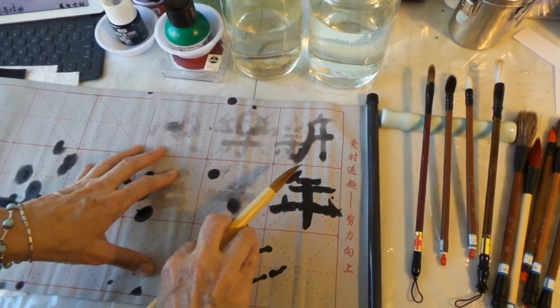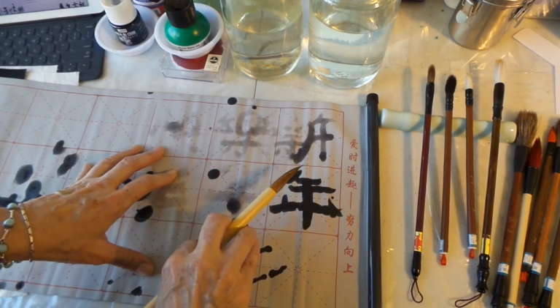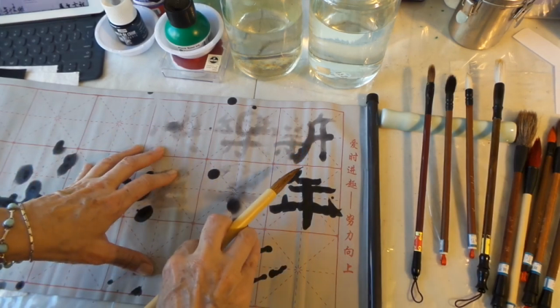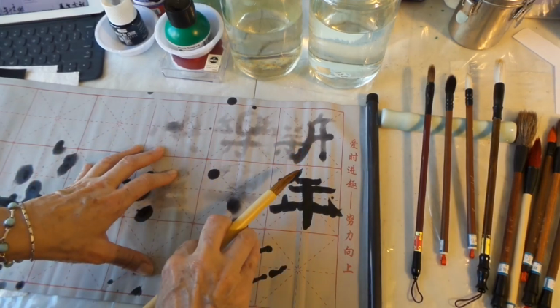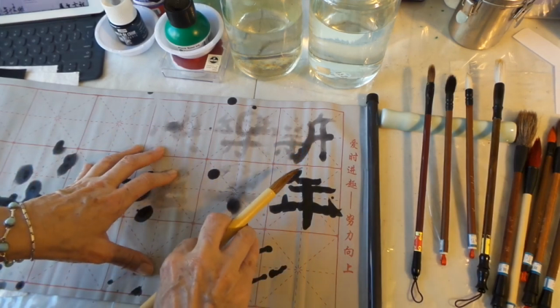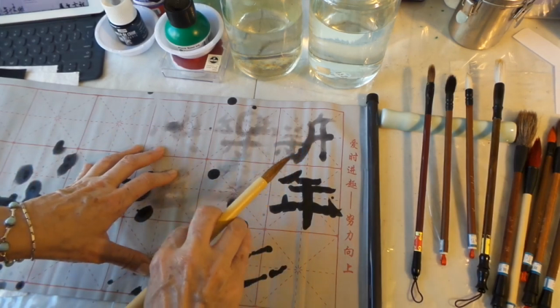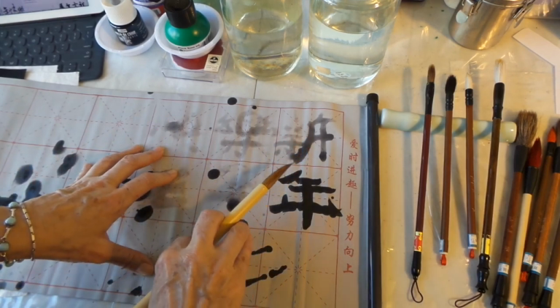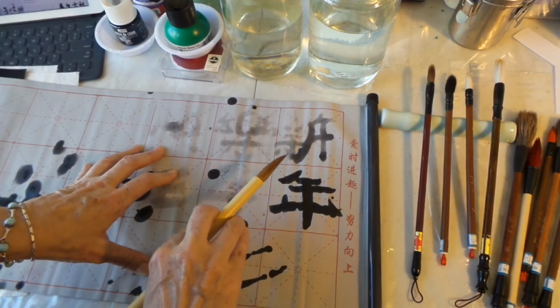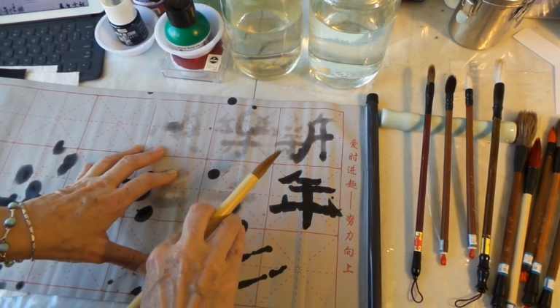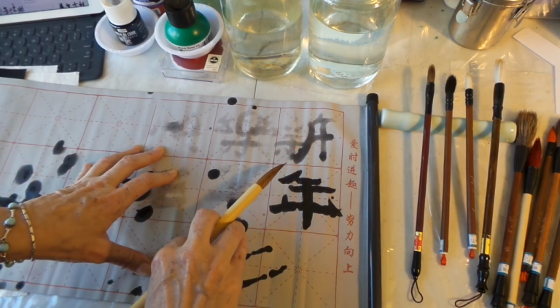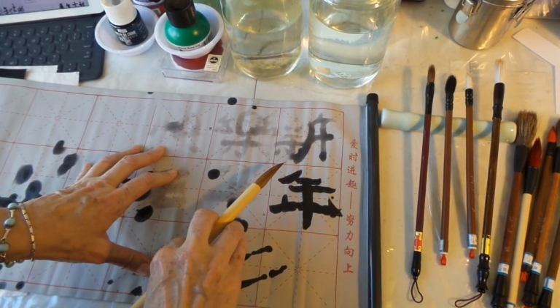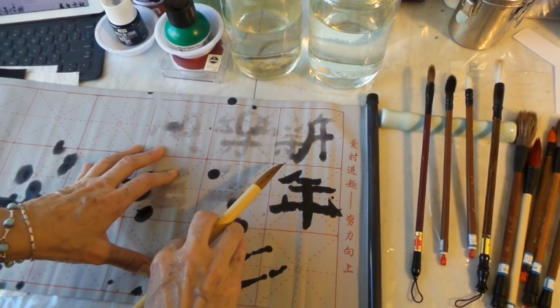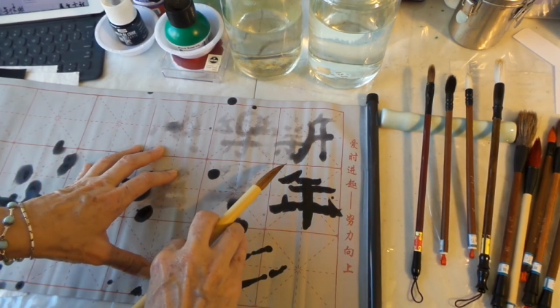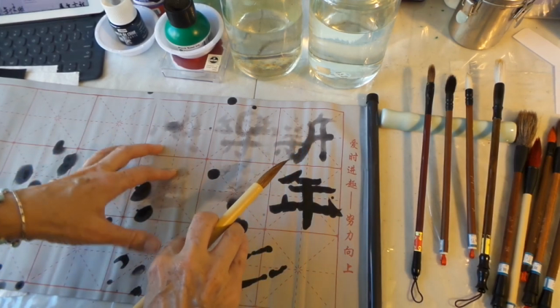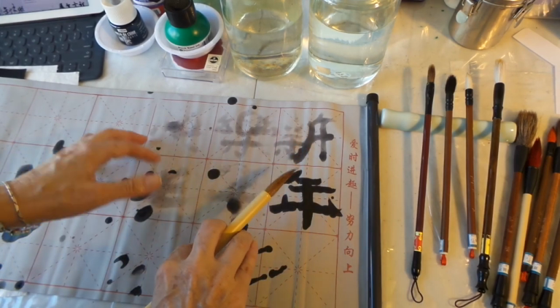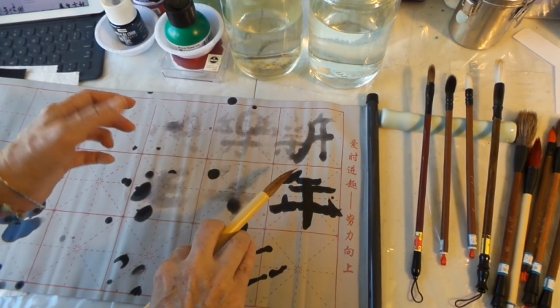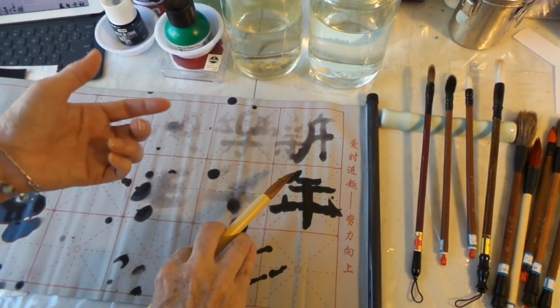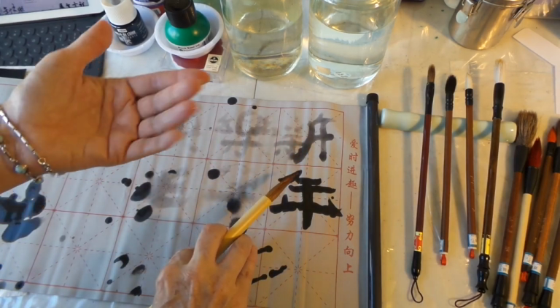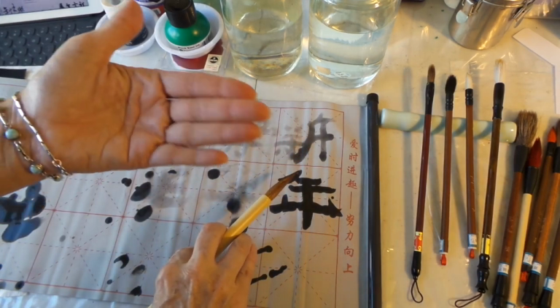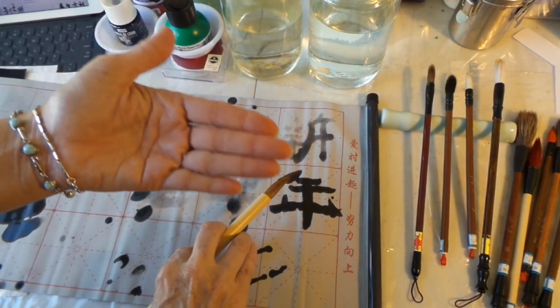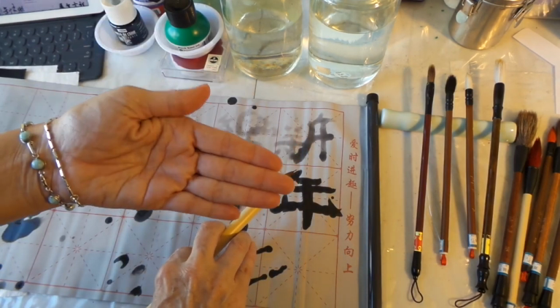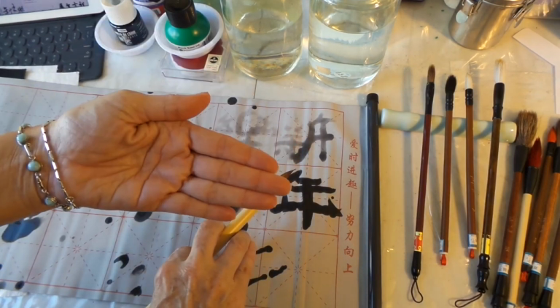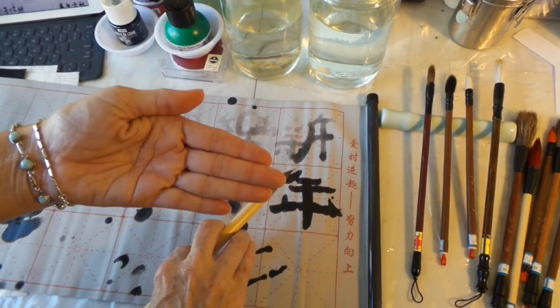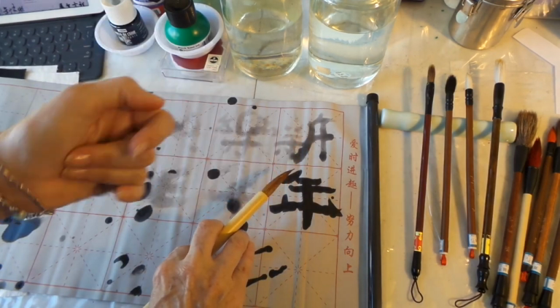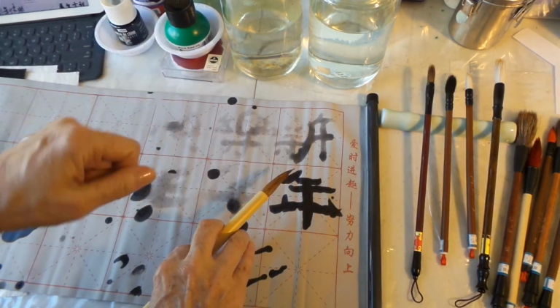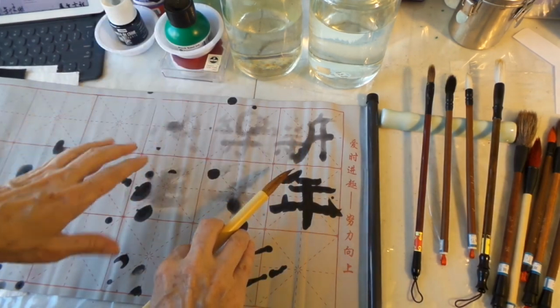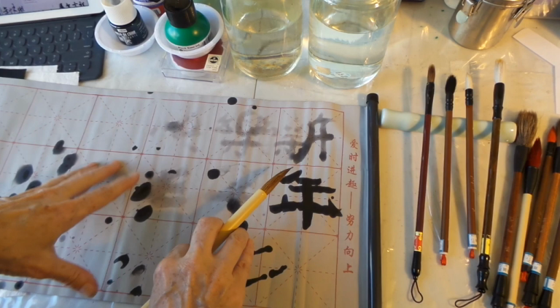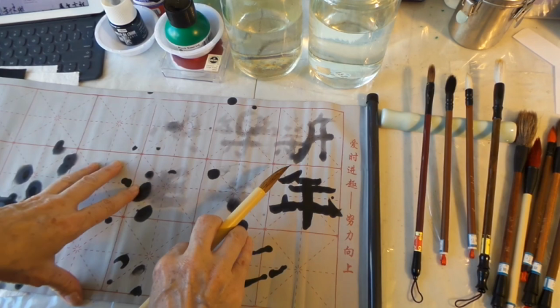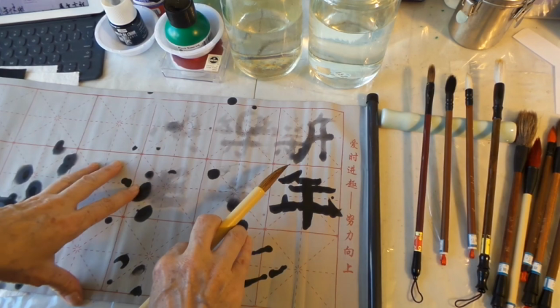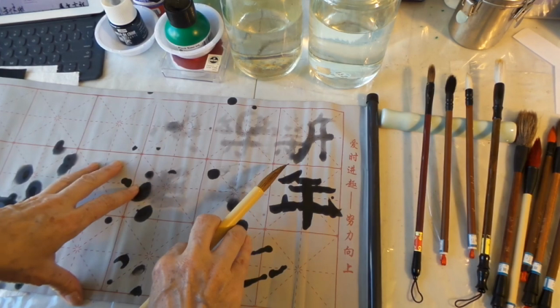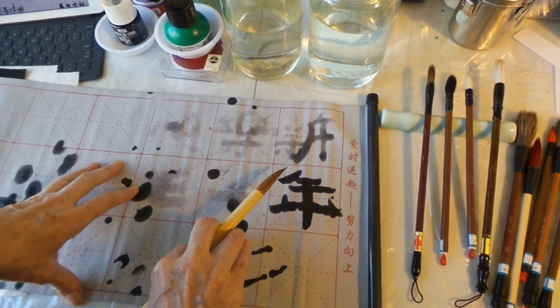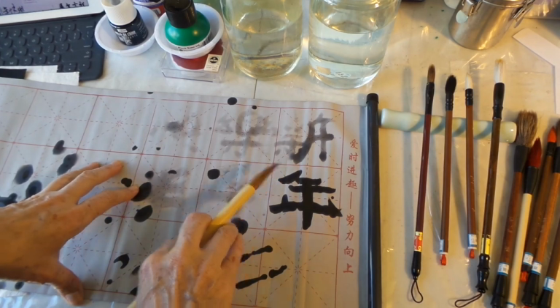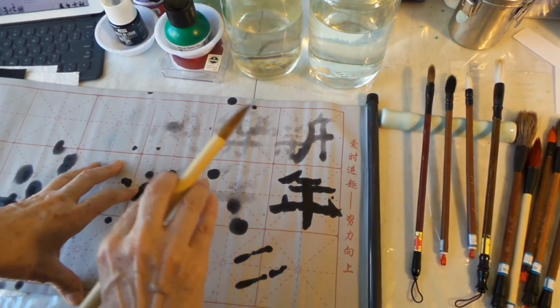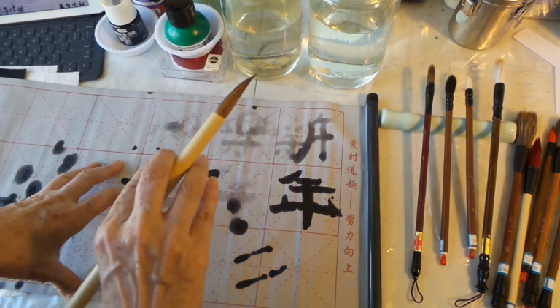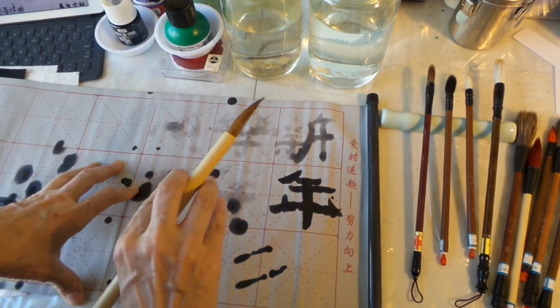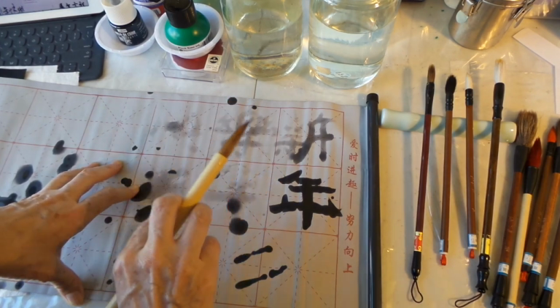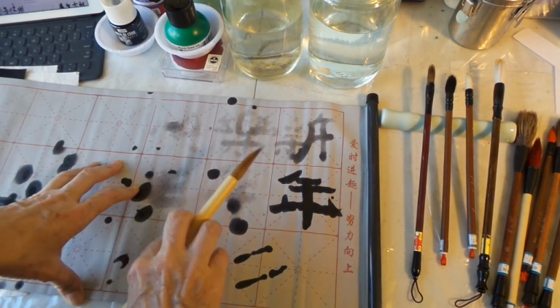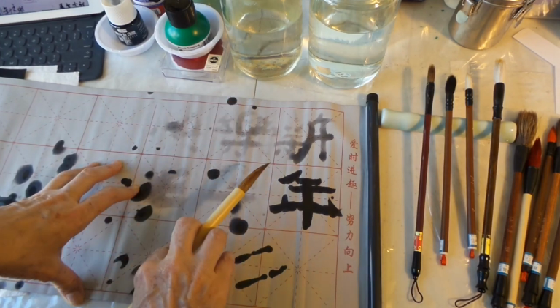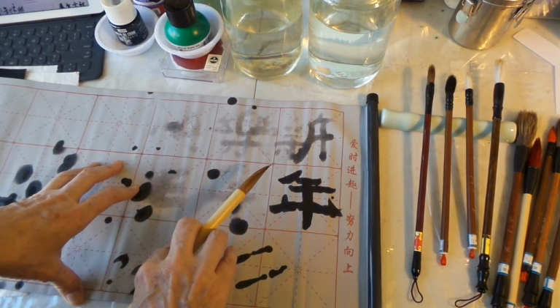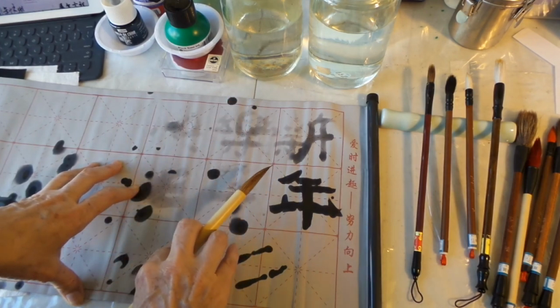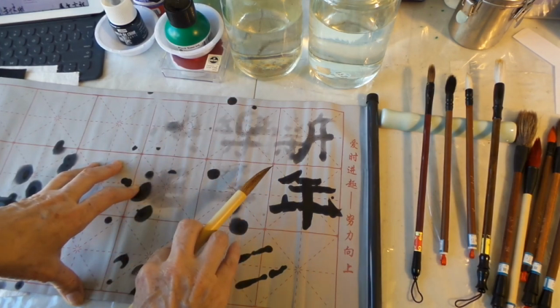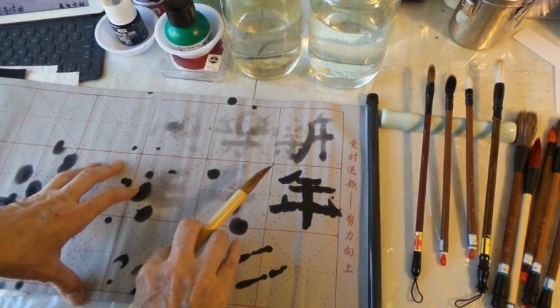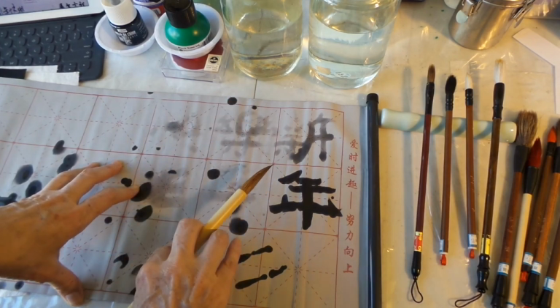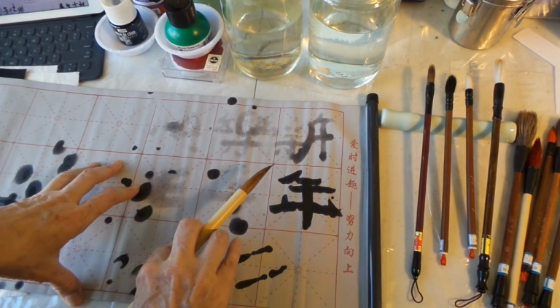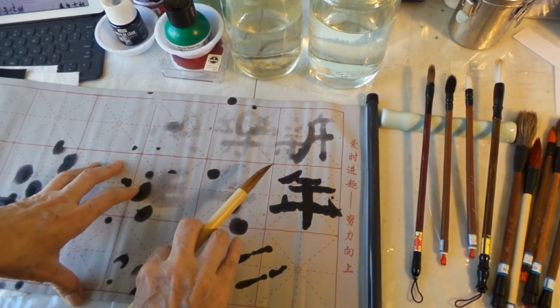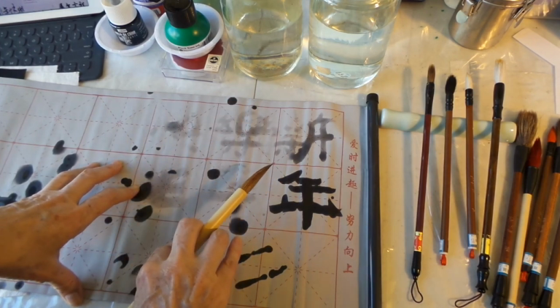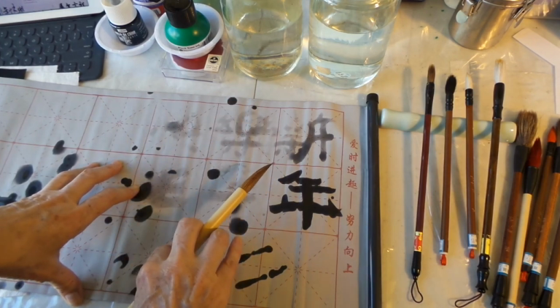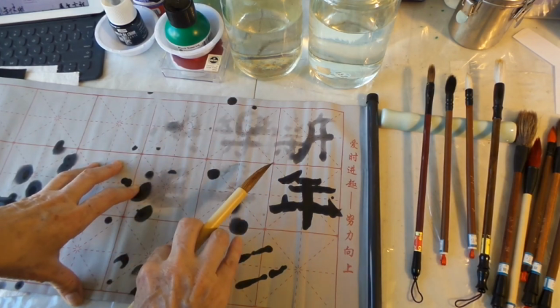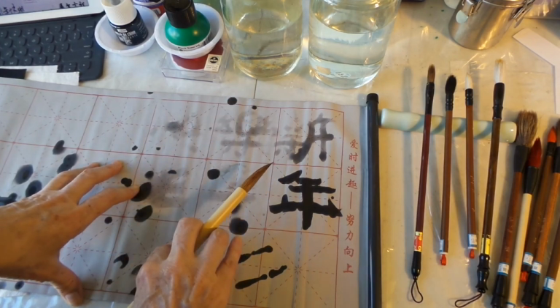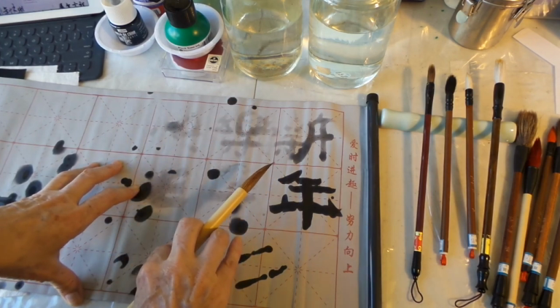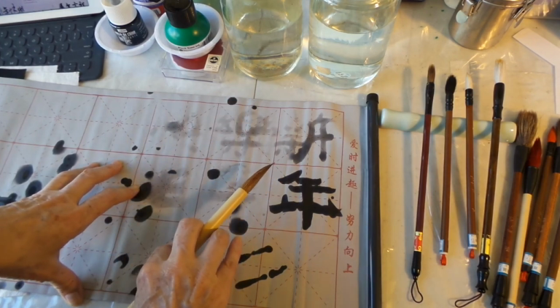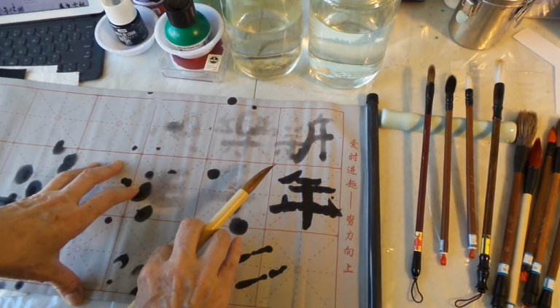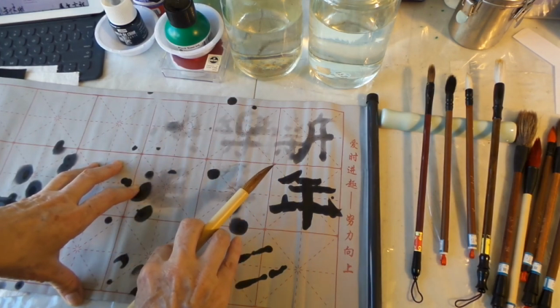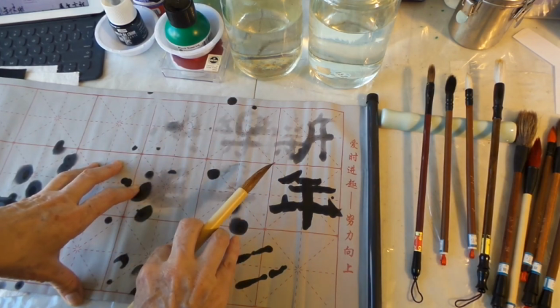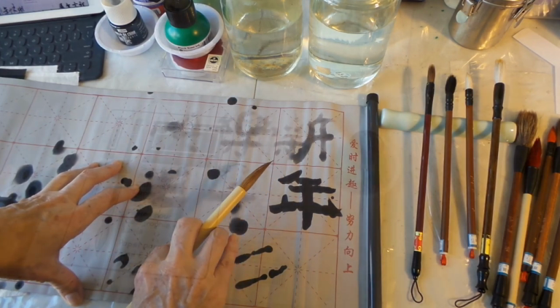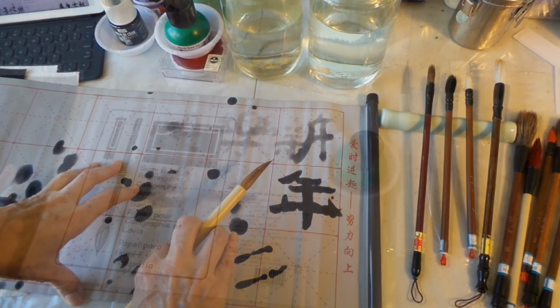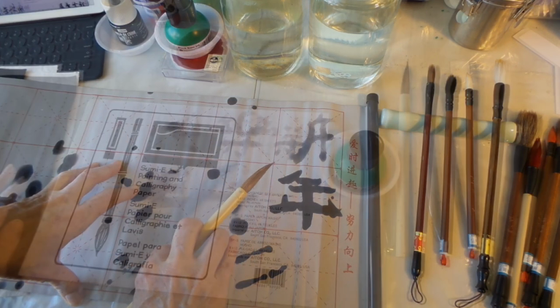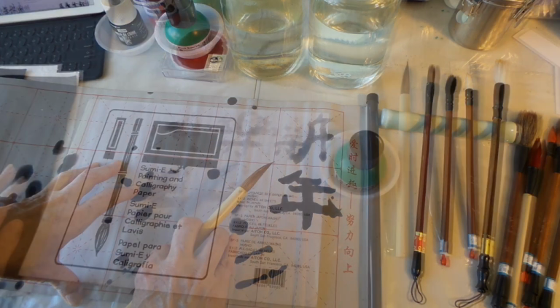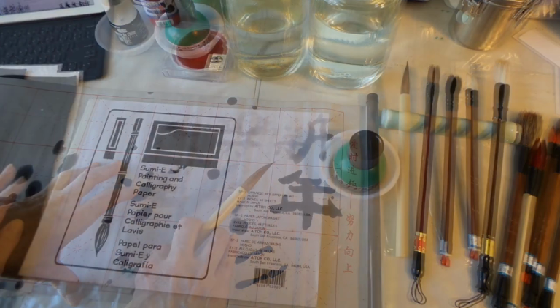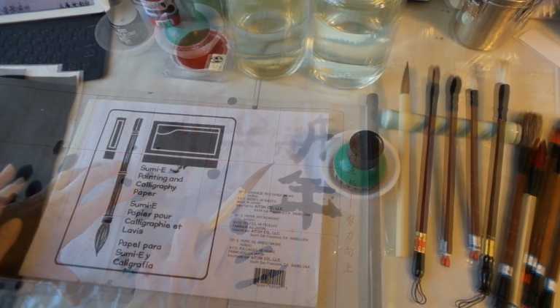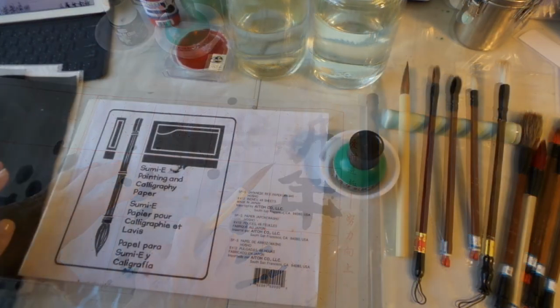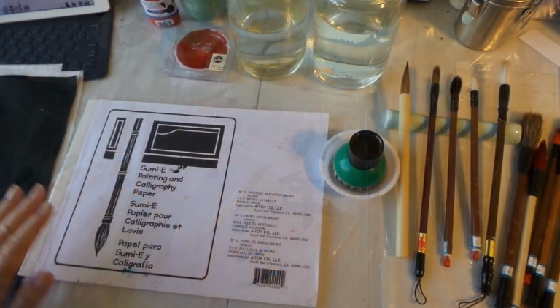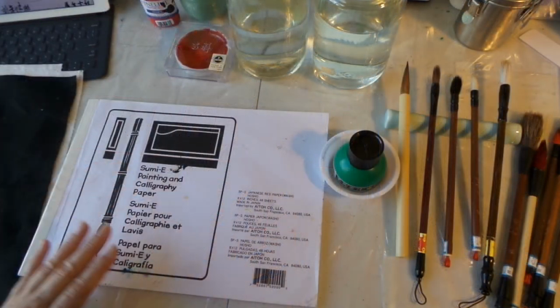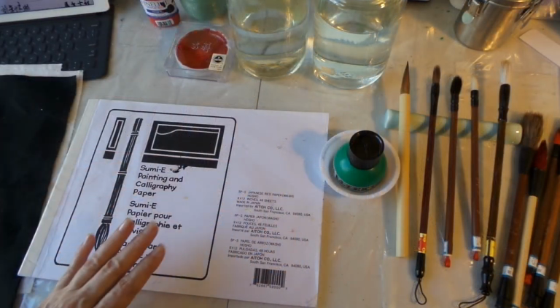Let's try 'nian' for year. I like the way this brush is holding the water better. I can see that needs to go down a little bit further — so this is your opportunity to practice and play before you actually get to the paper. Now let's go with some real ink to the paper.